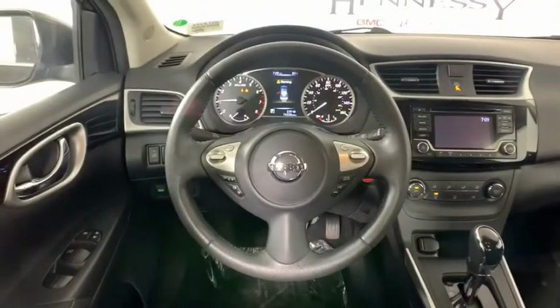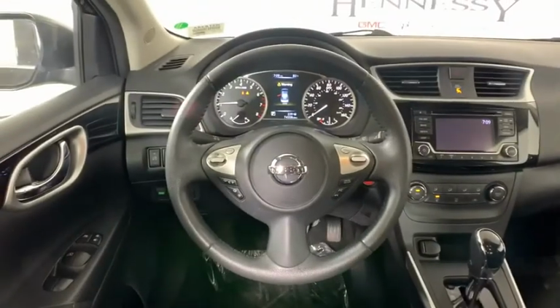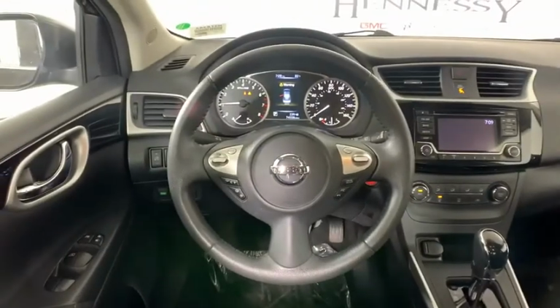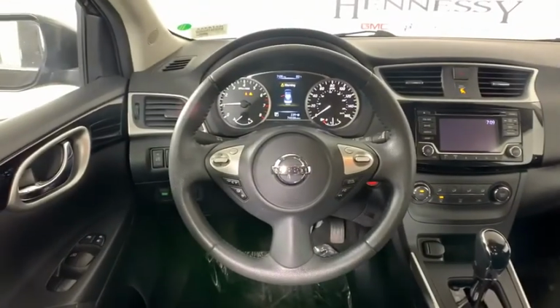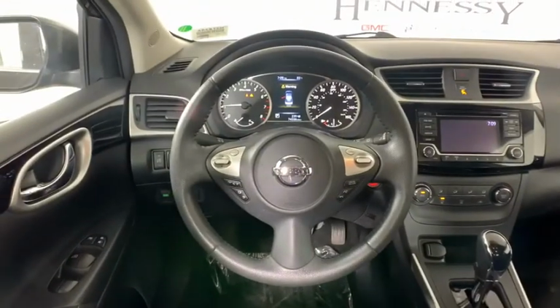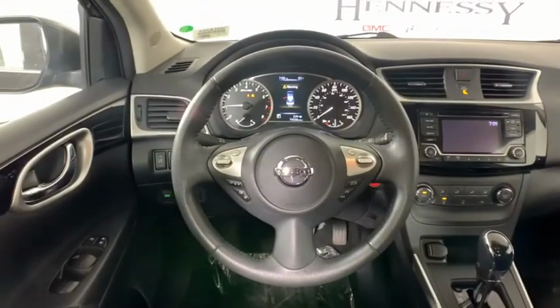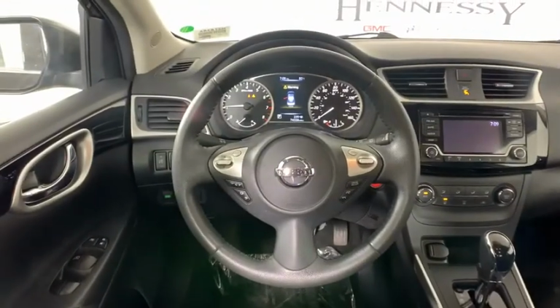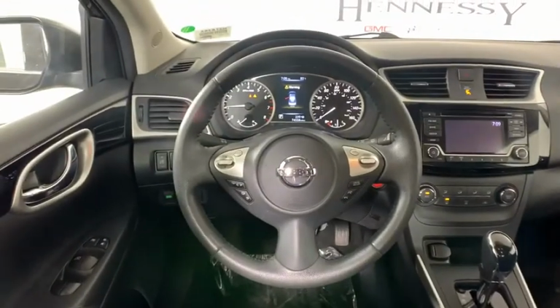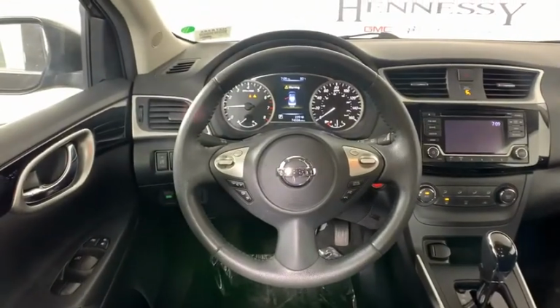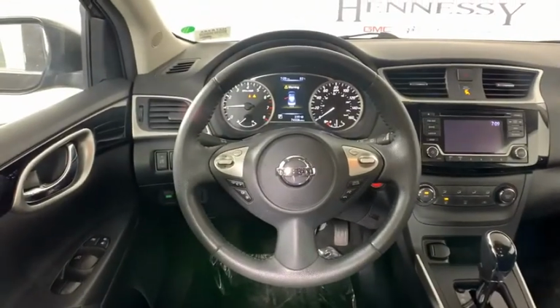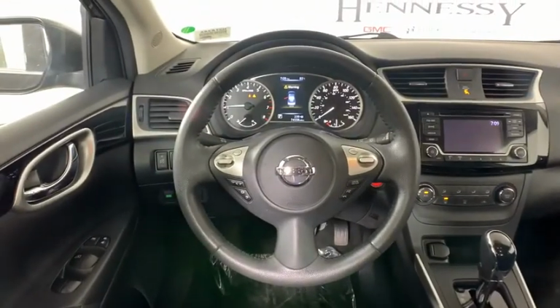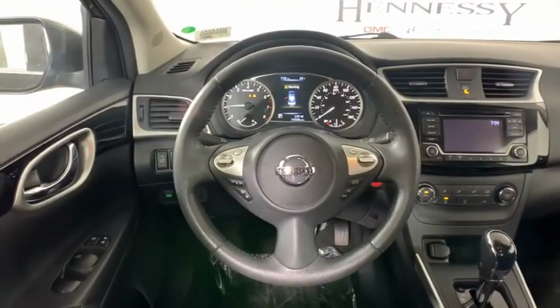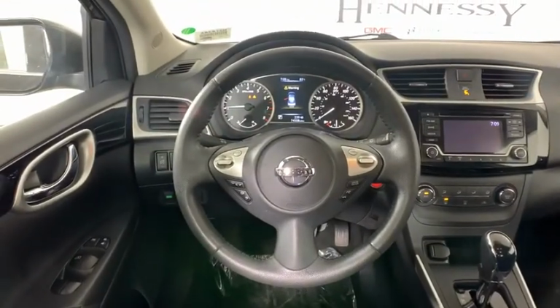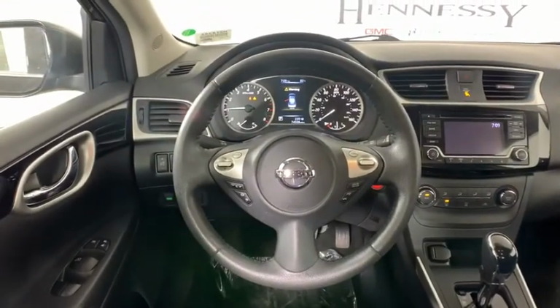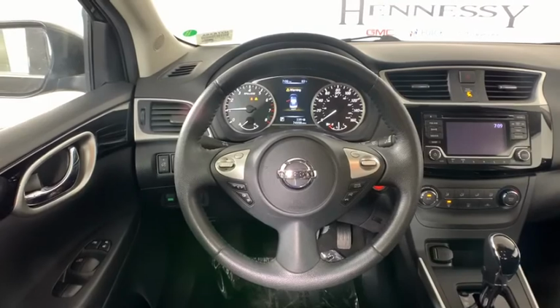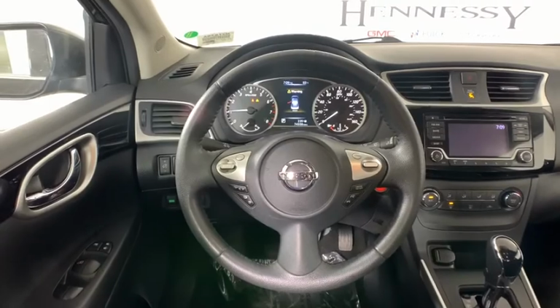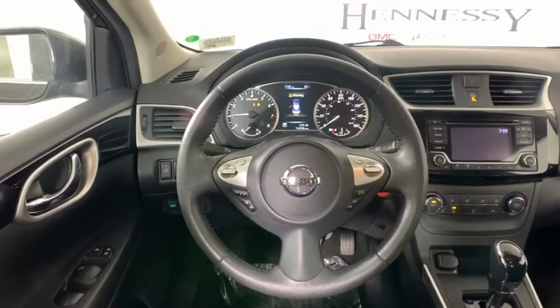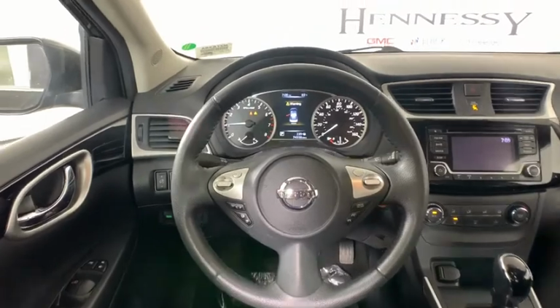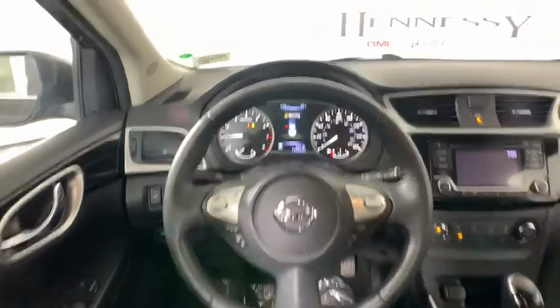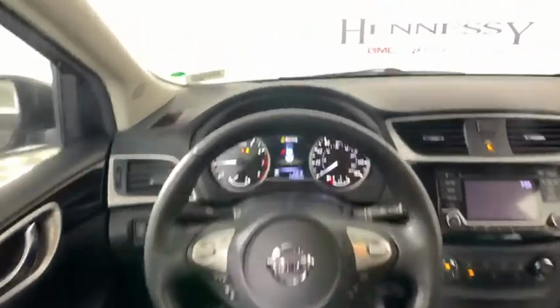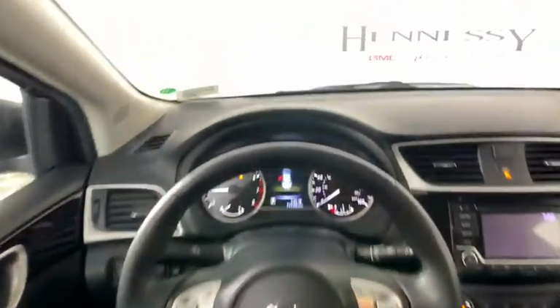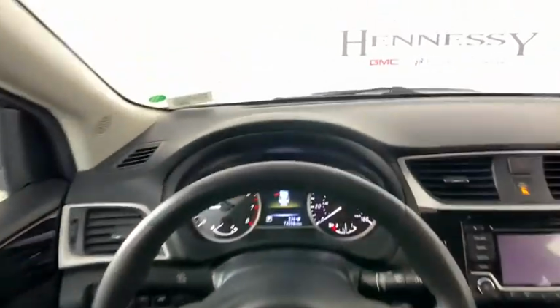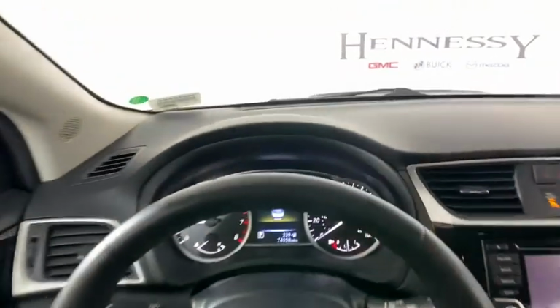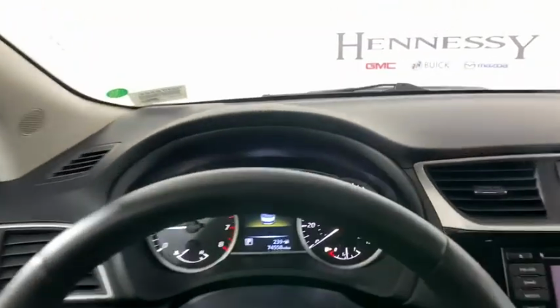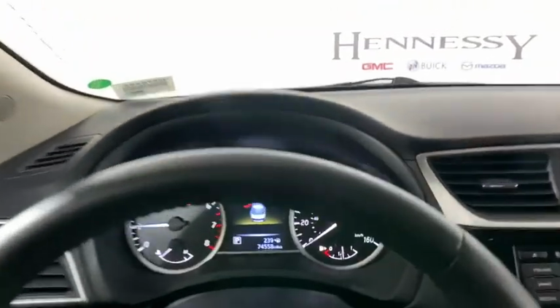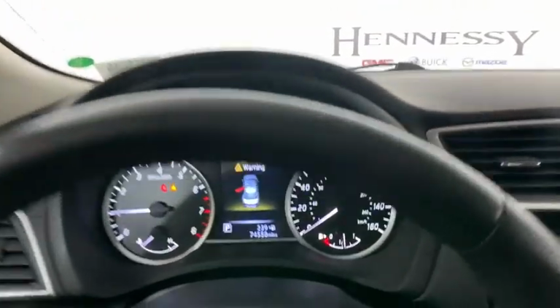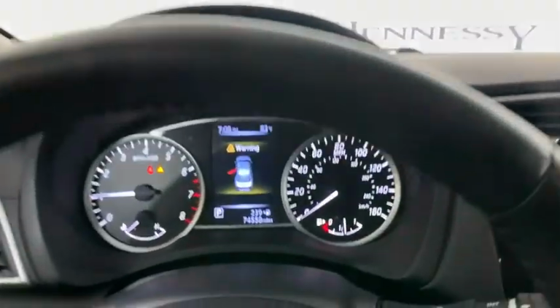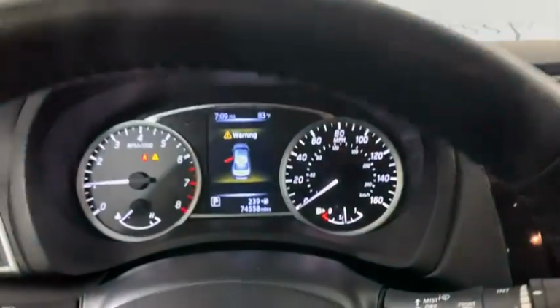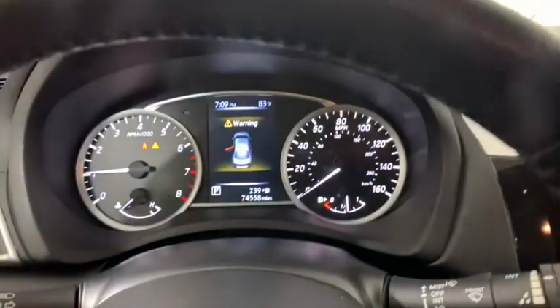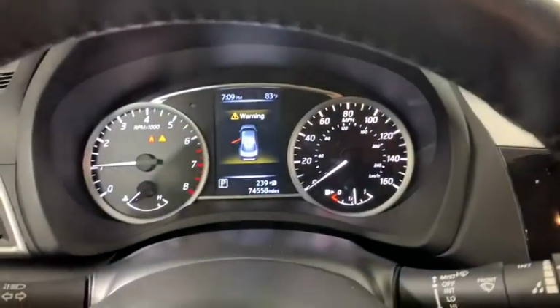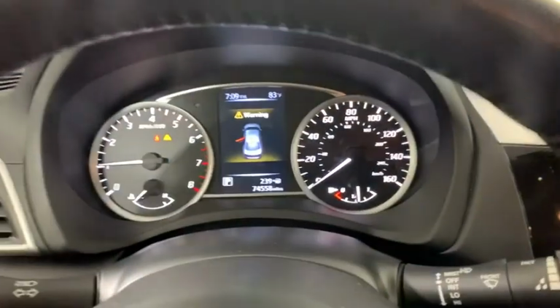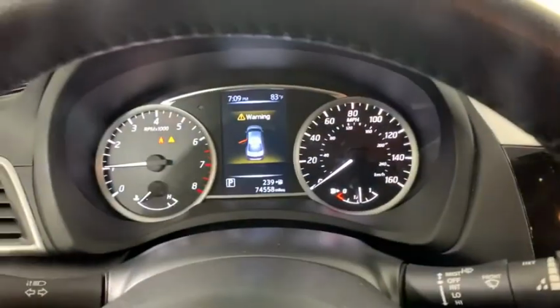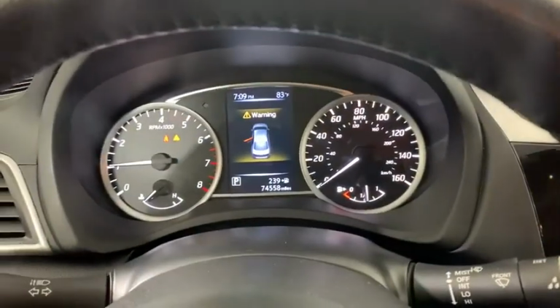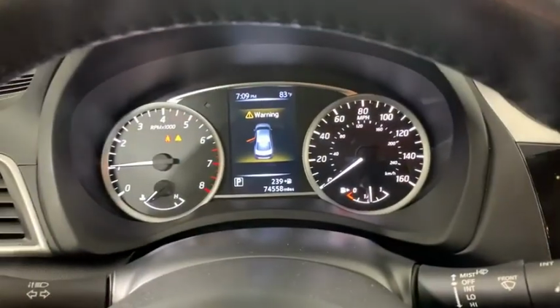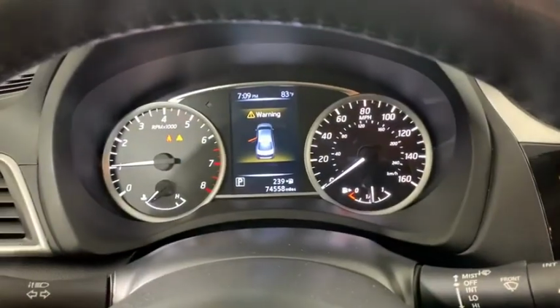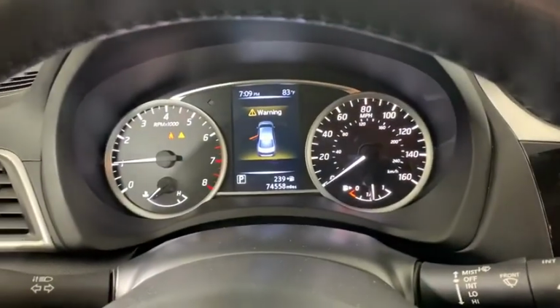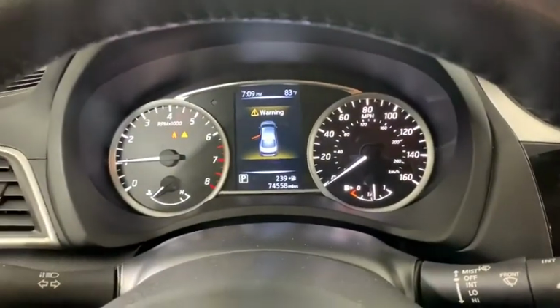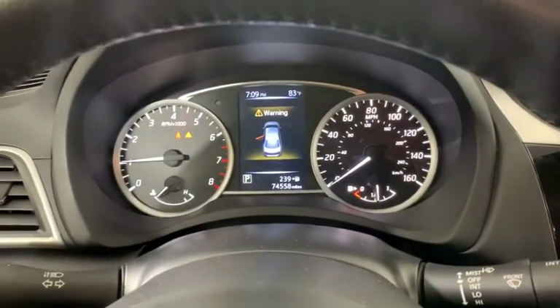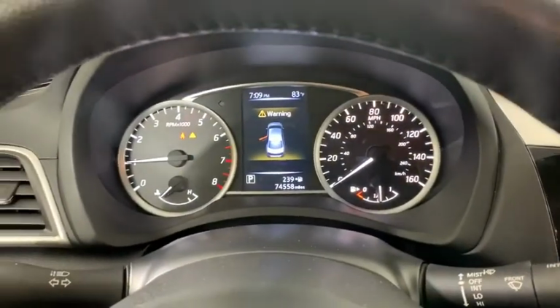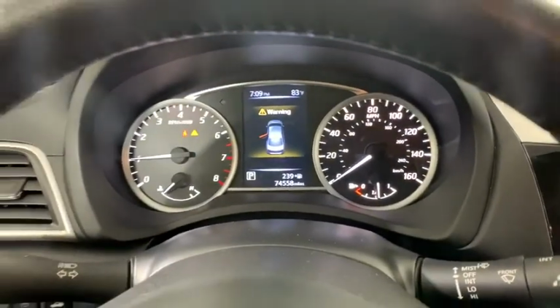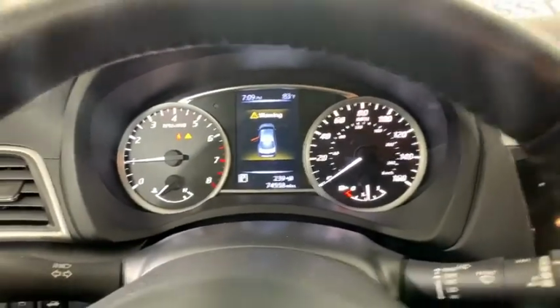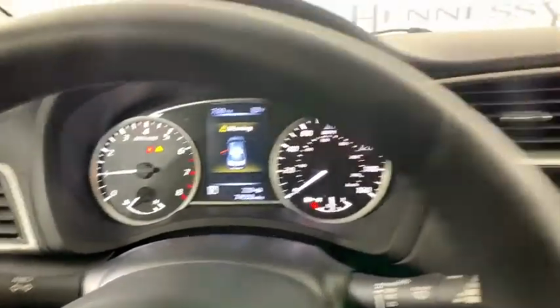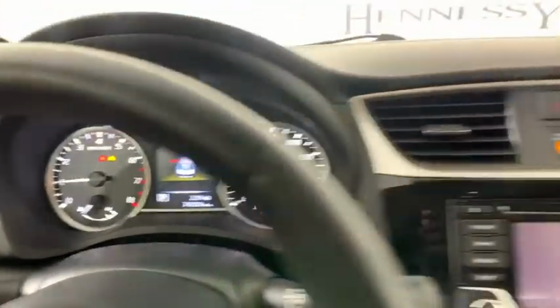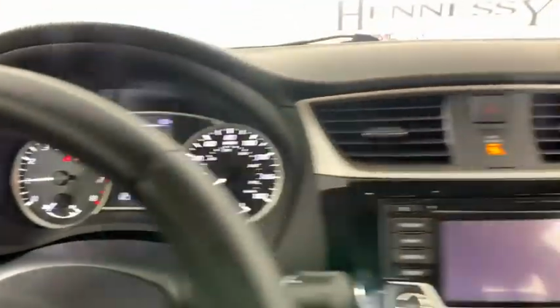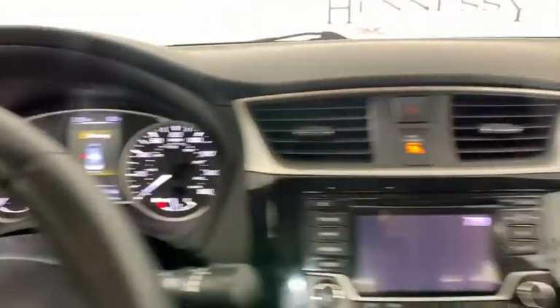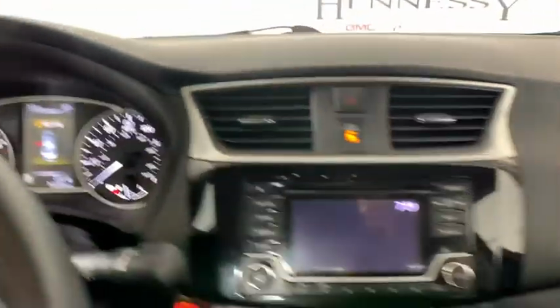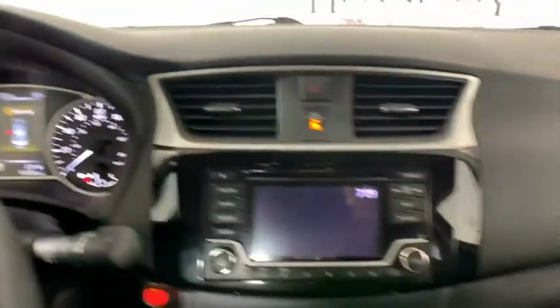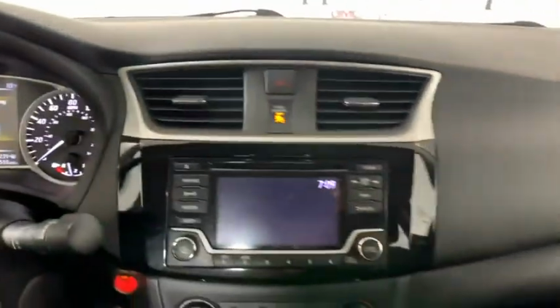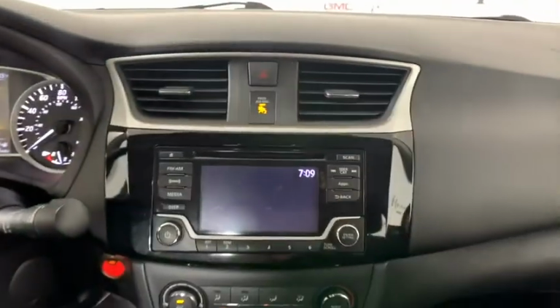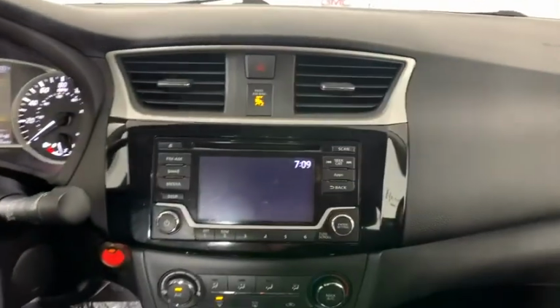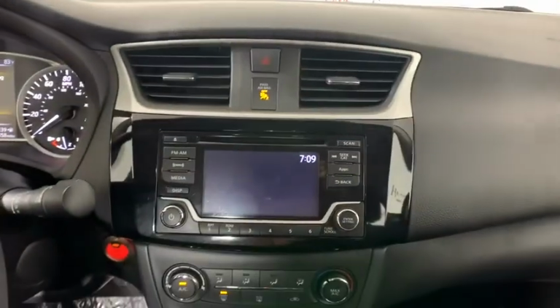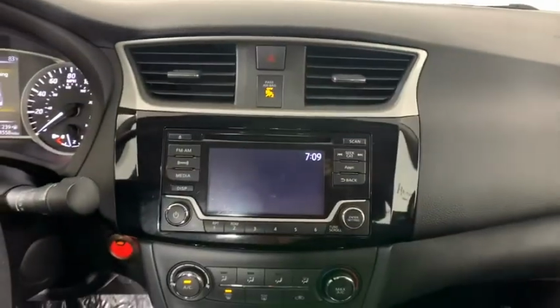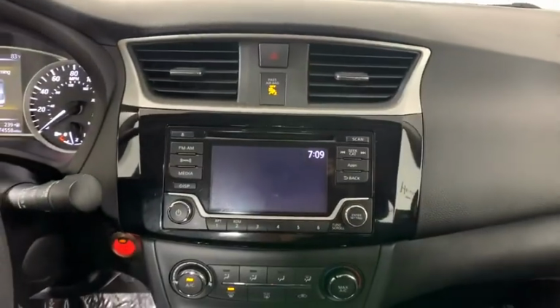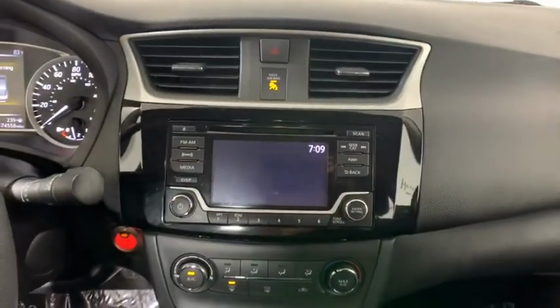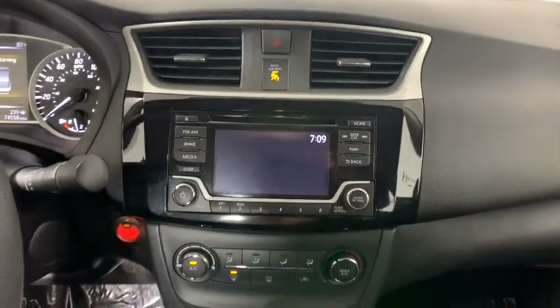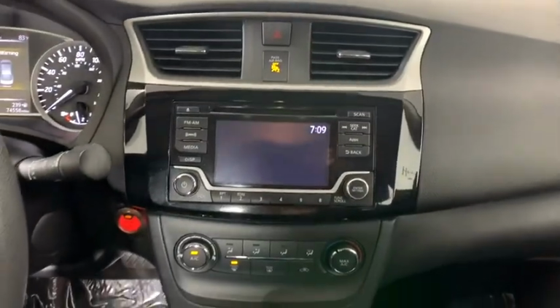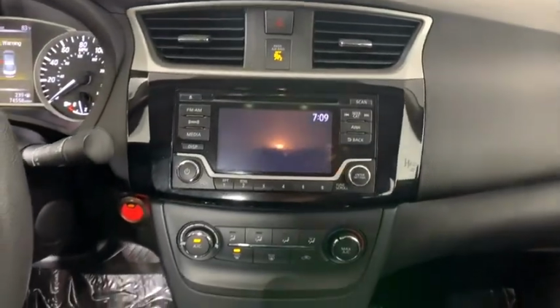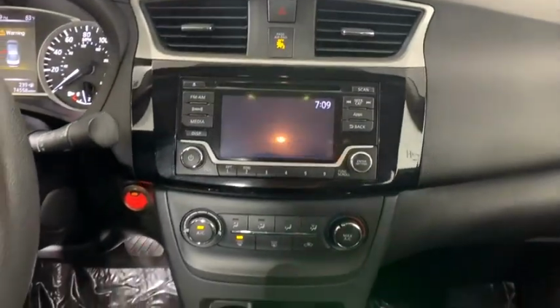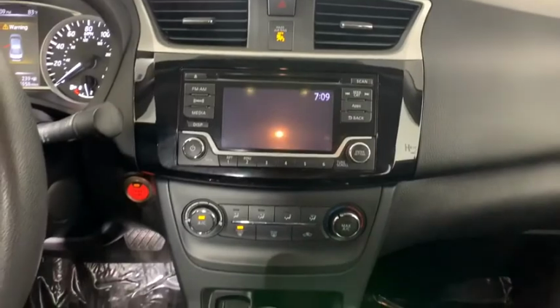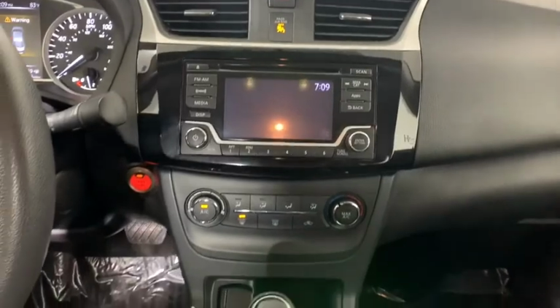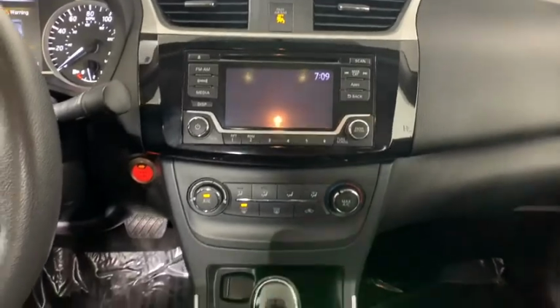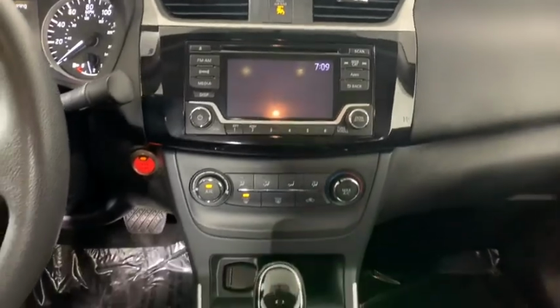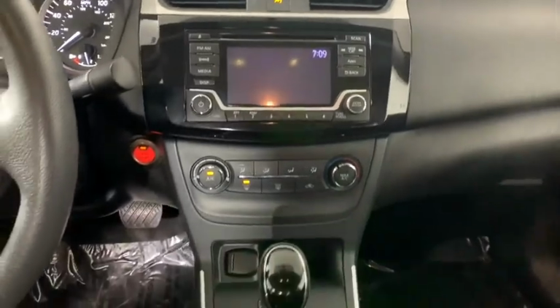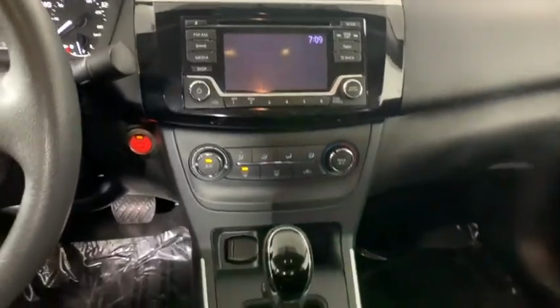Remote keyless entry, tilt steering wheel, front bucket seats, front reading lamps, driver vanity mirror, passenger vanity mirror.